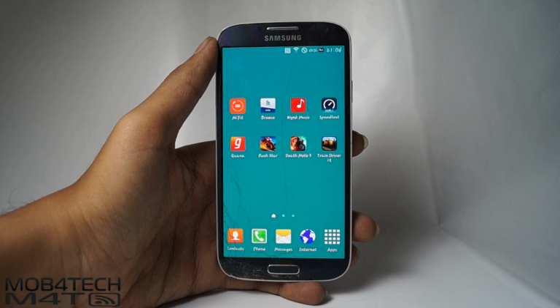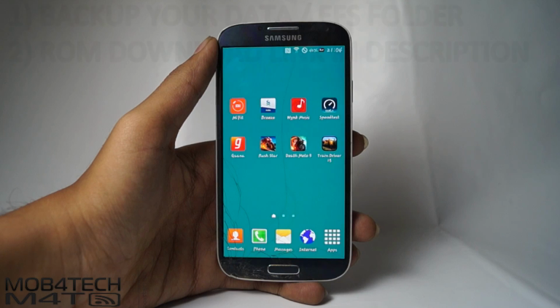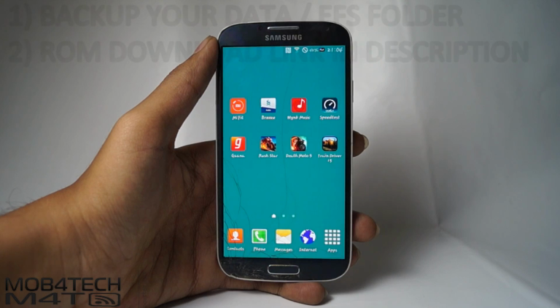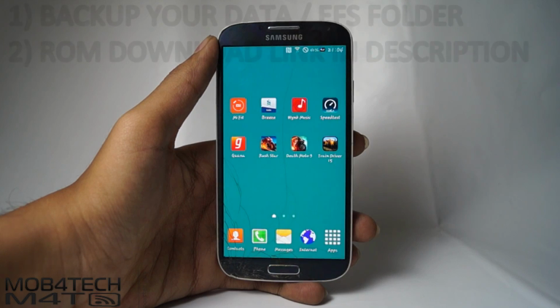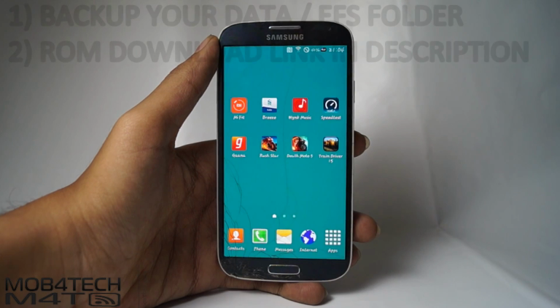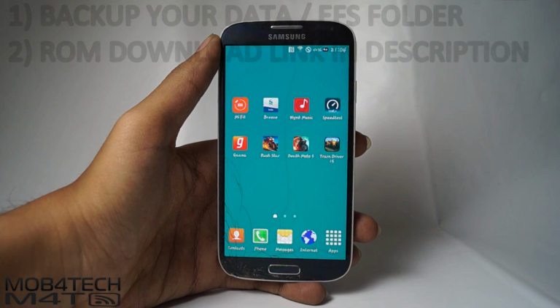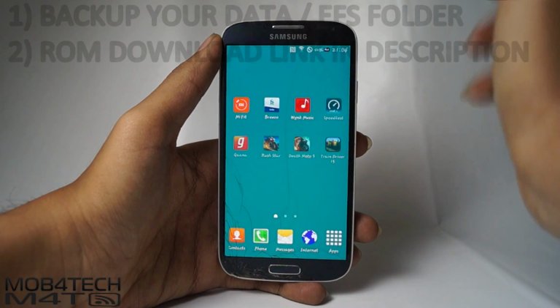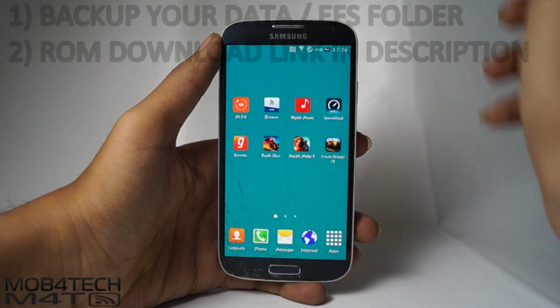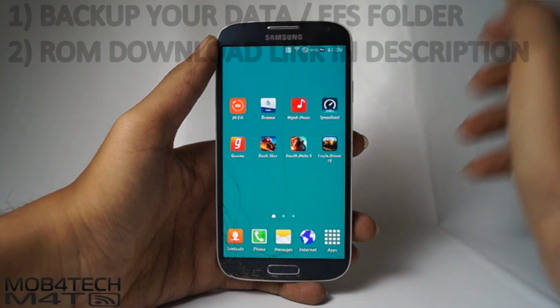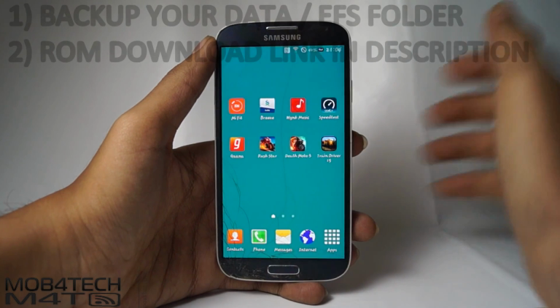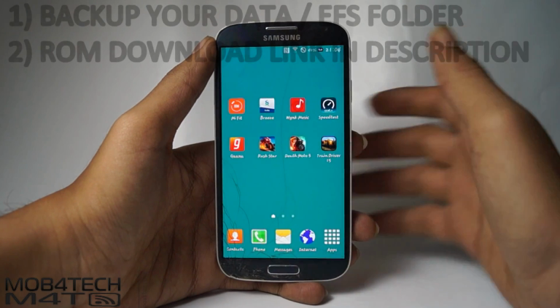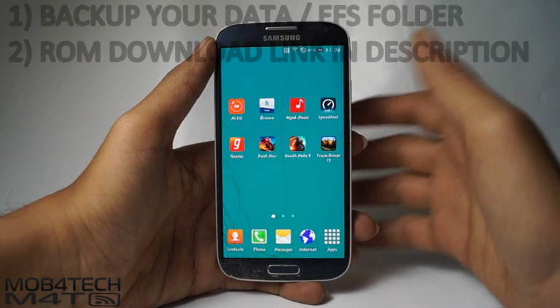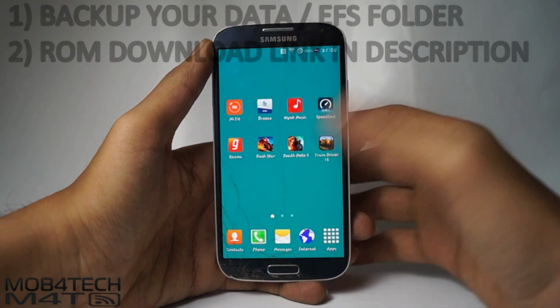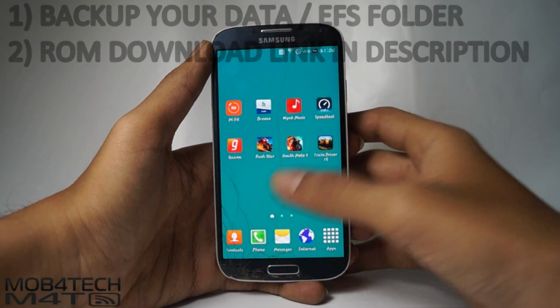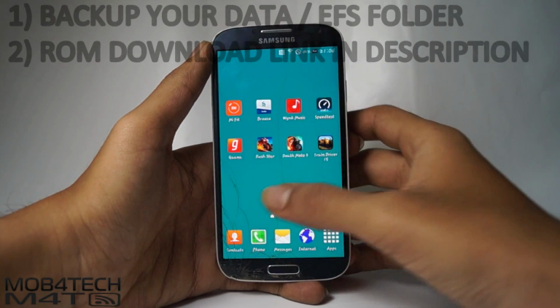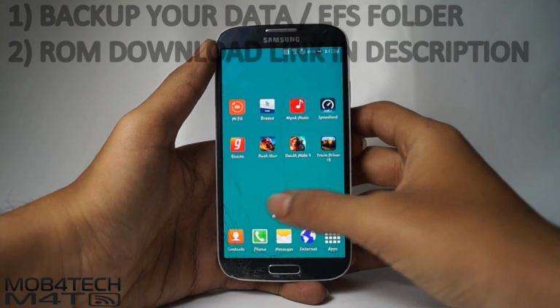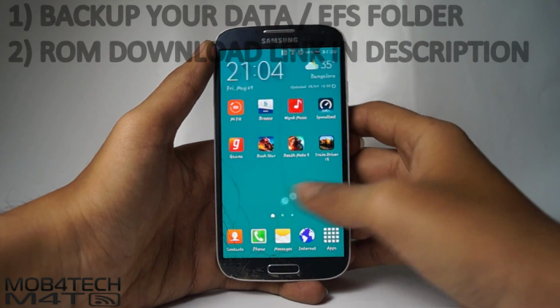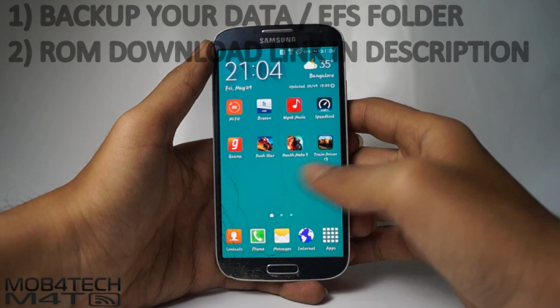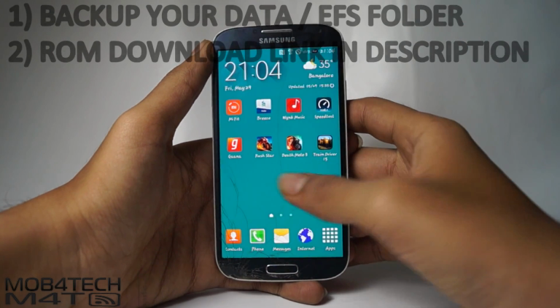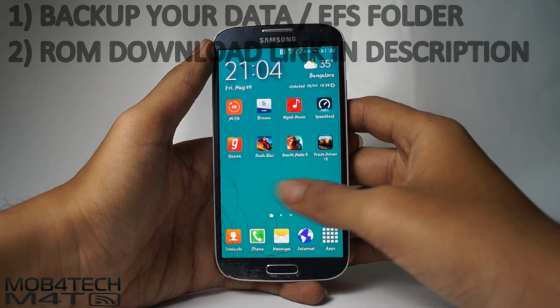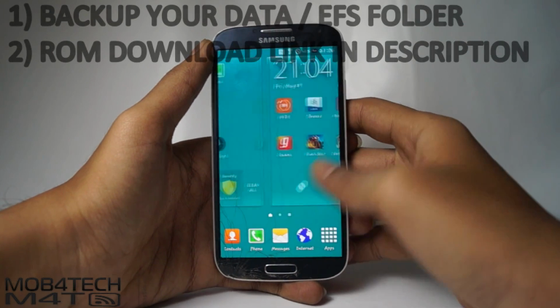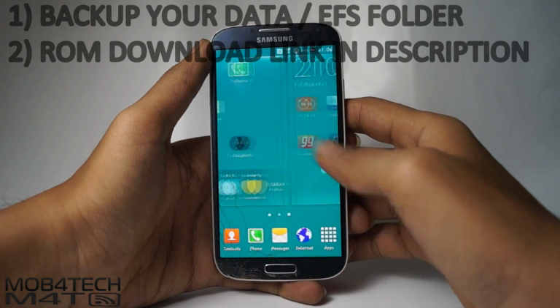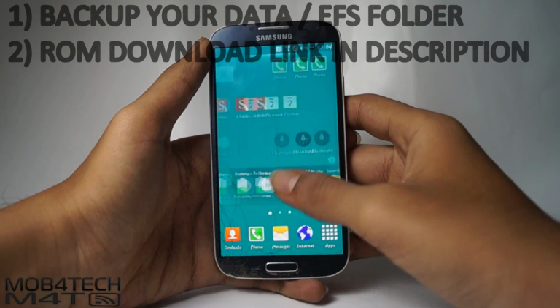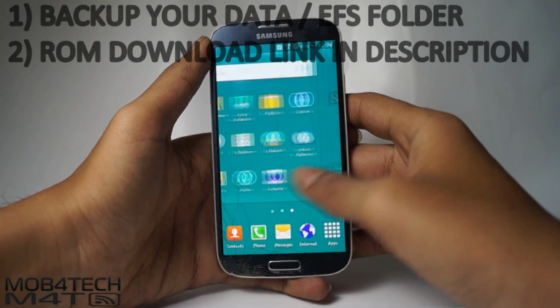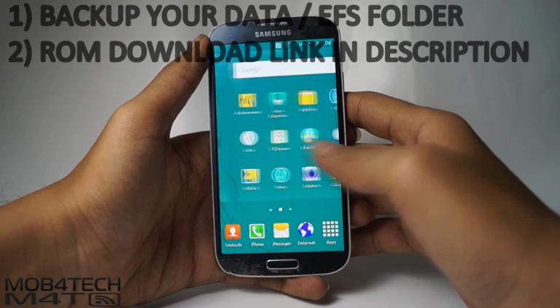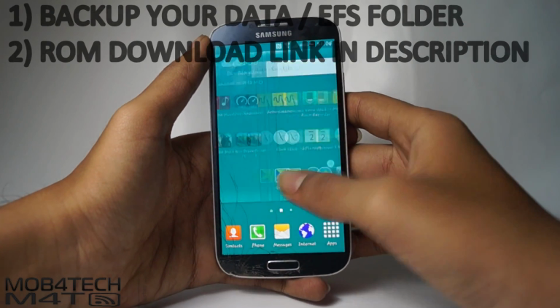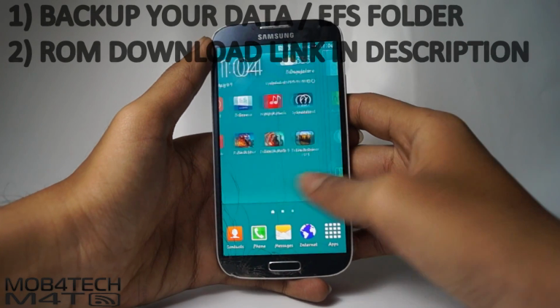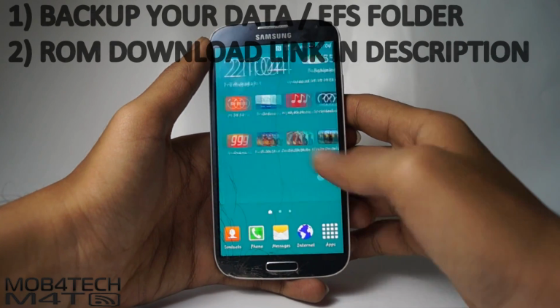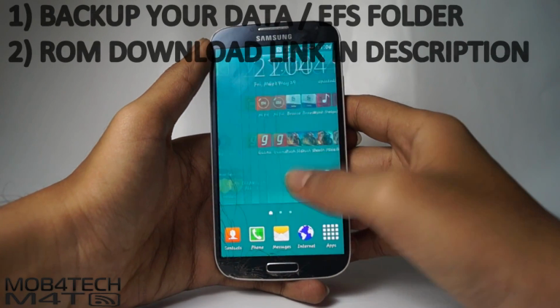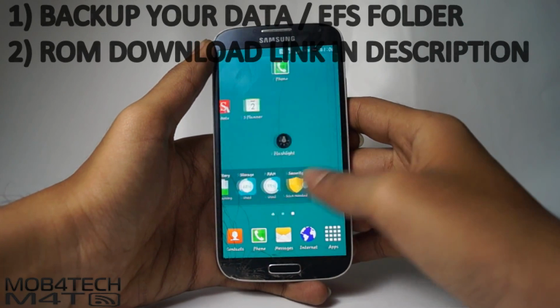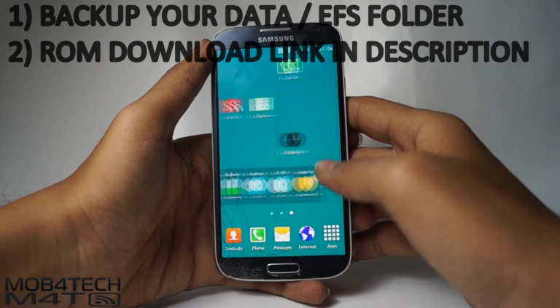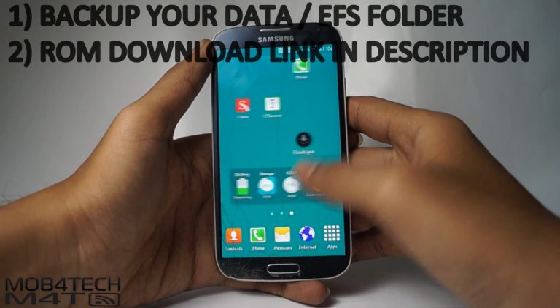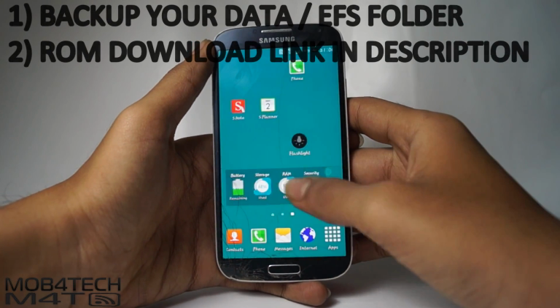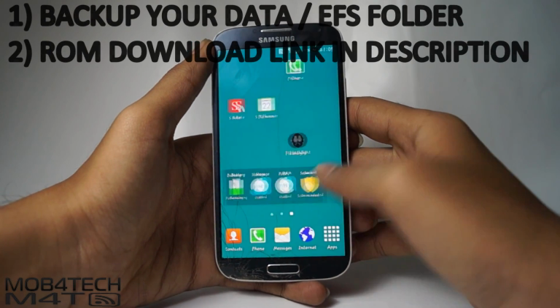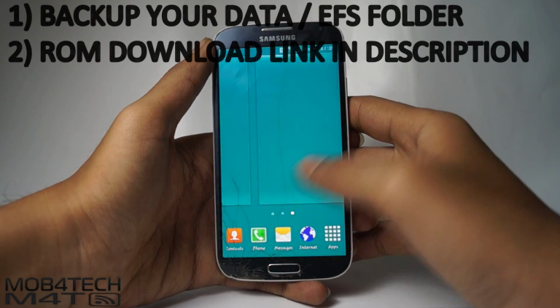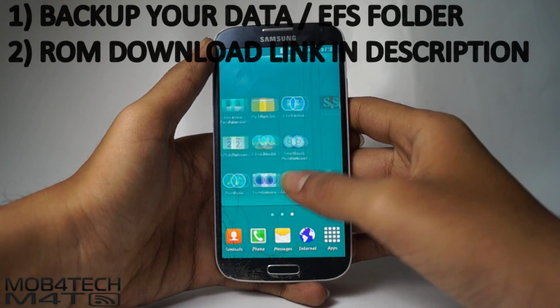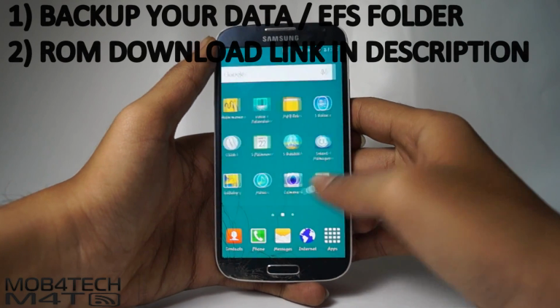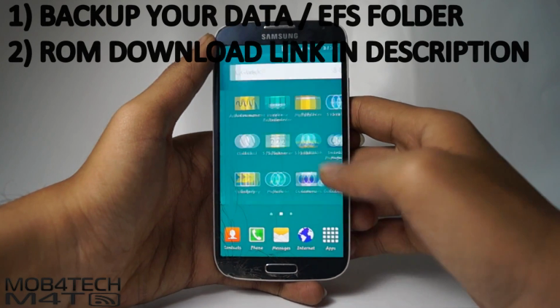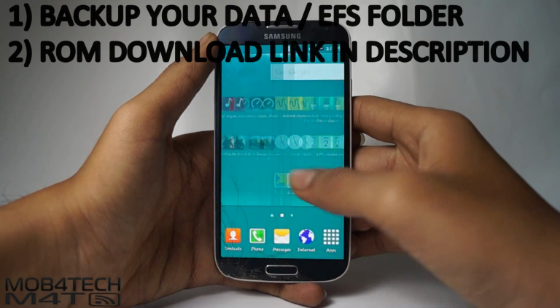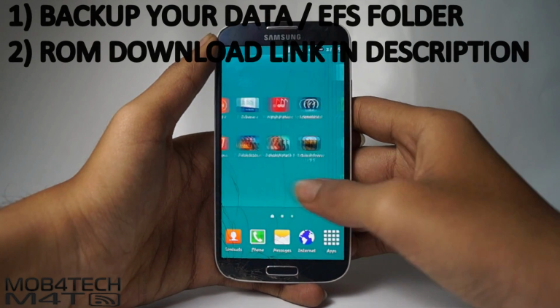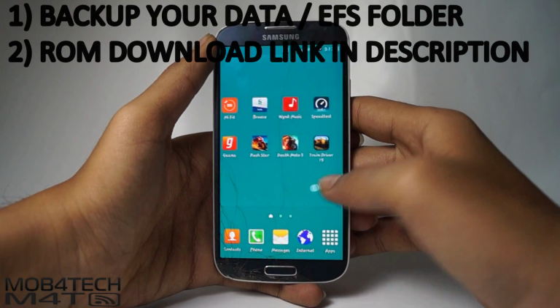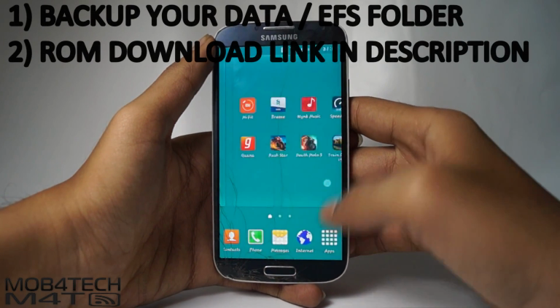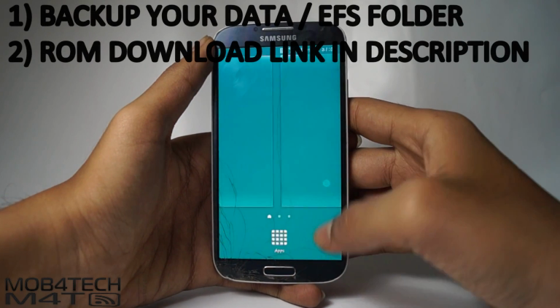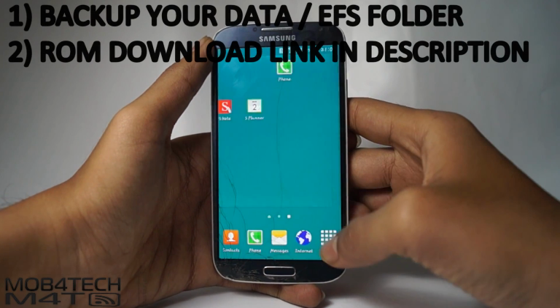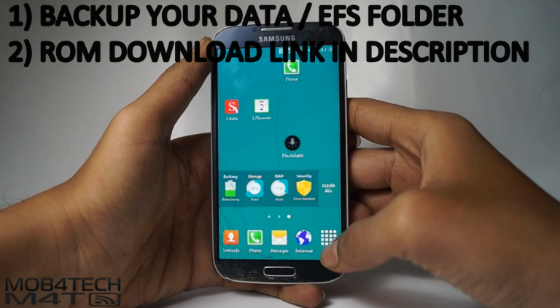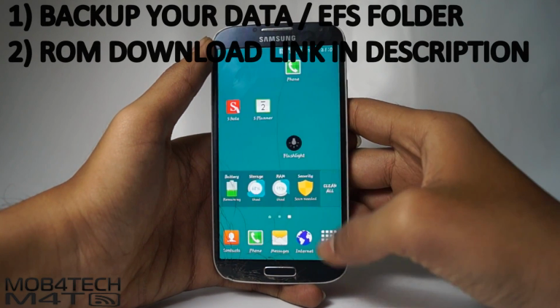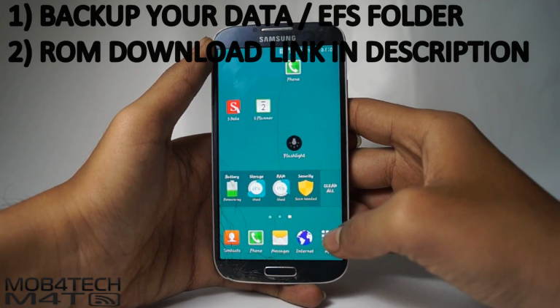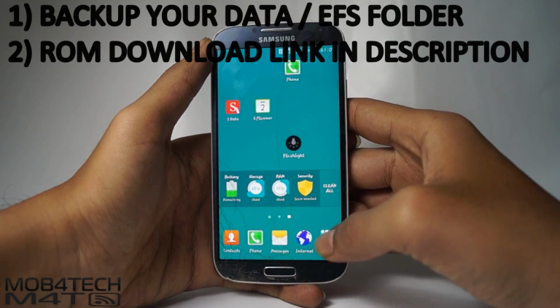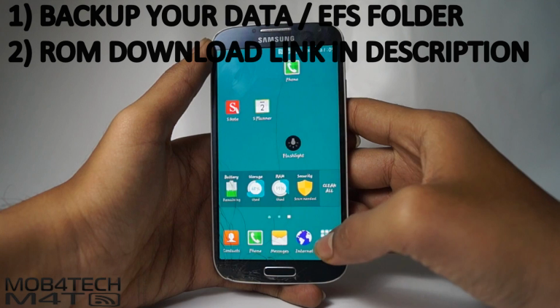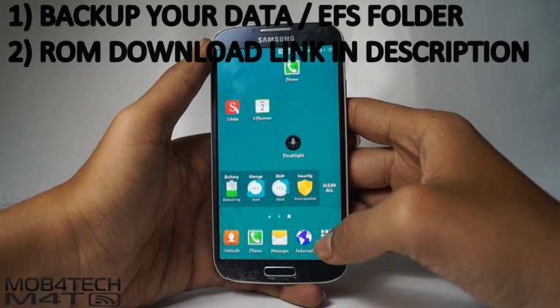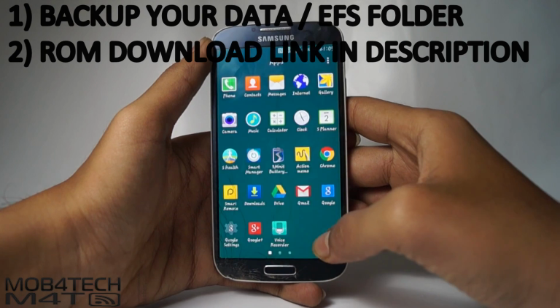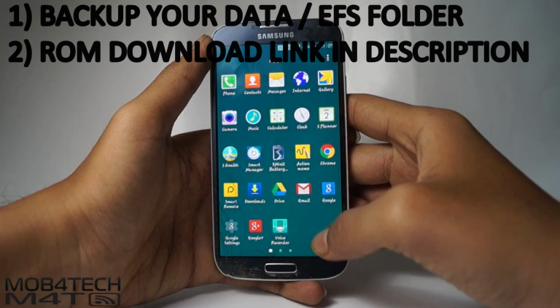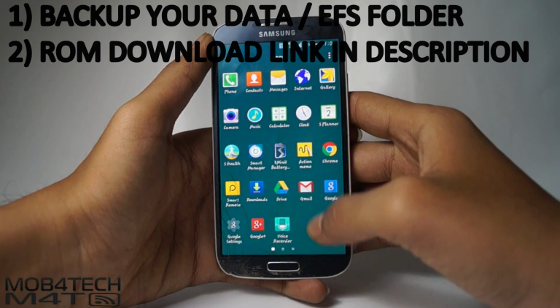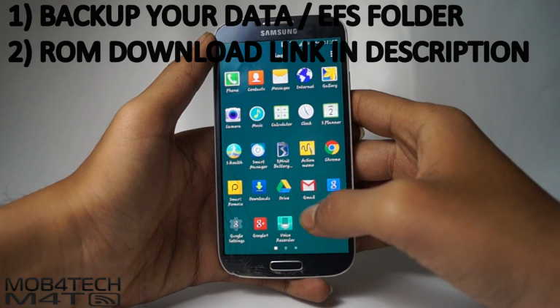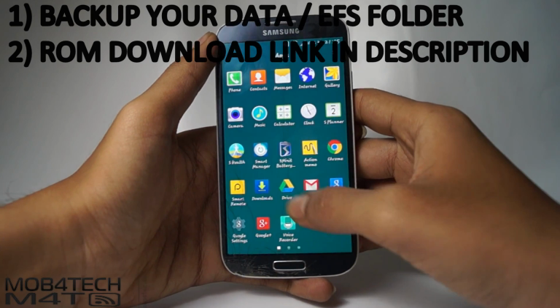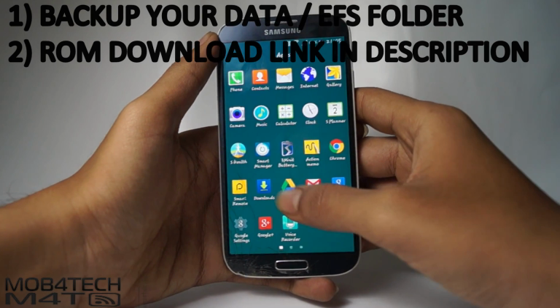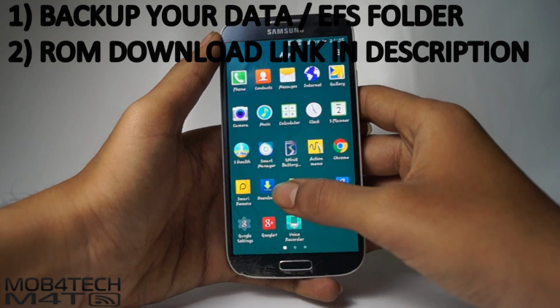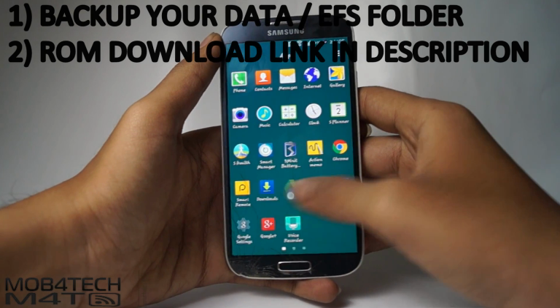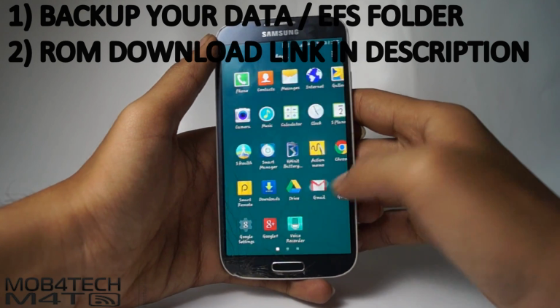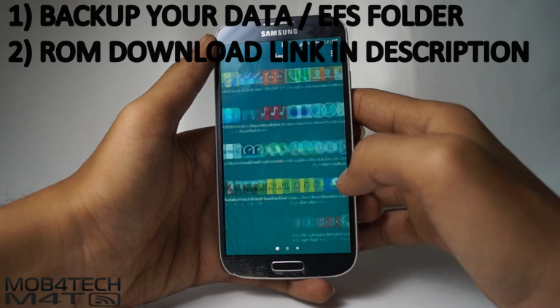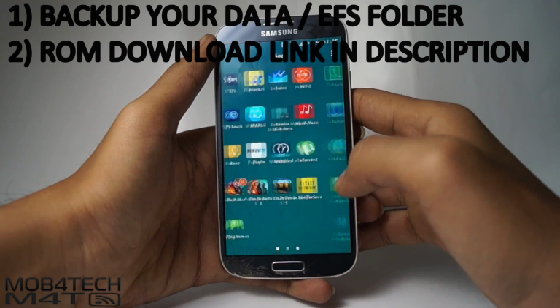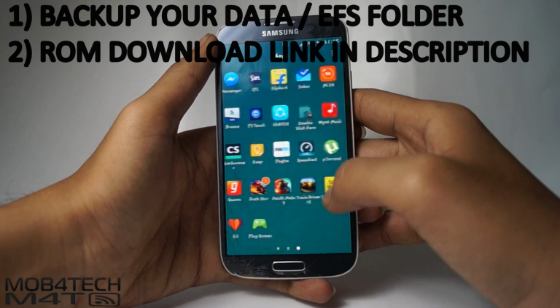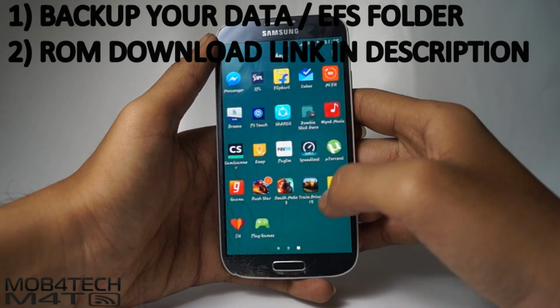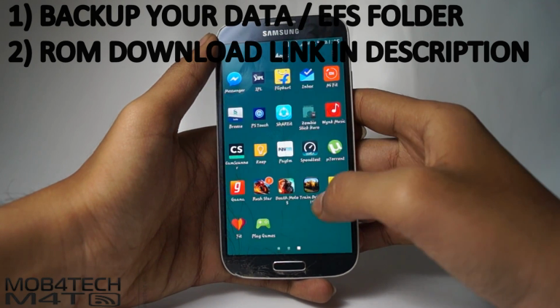Hello guys, I'm Manoj. In this video, I'm showing you how to install the S6 feature ROM for Samsung Galaxy S4 and M500.